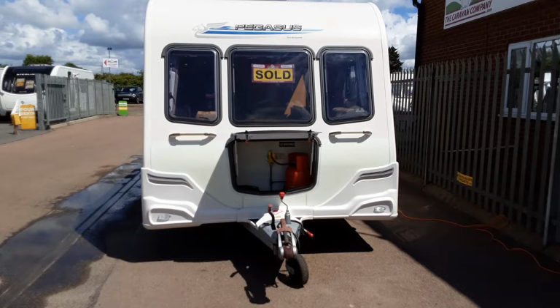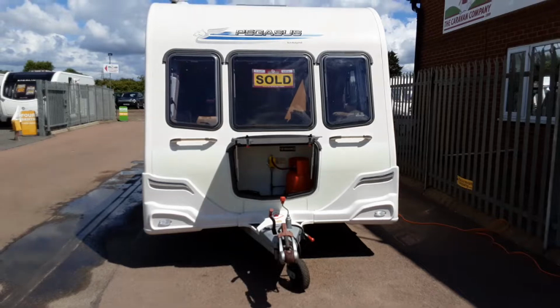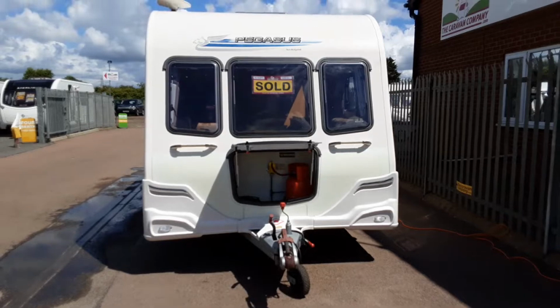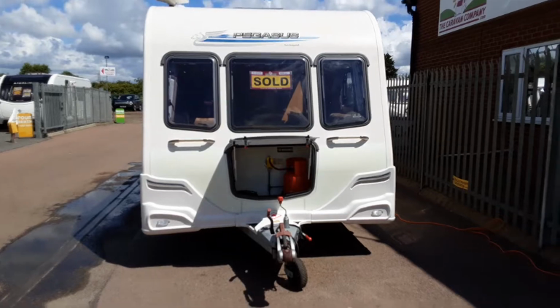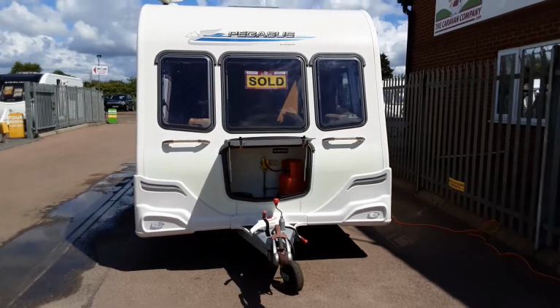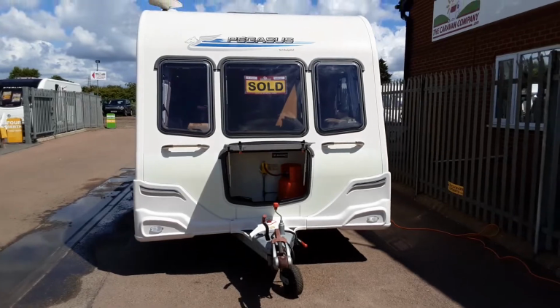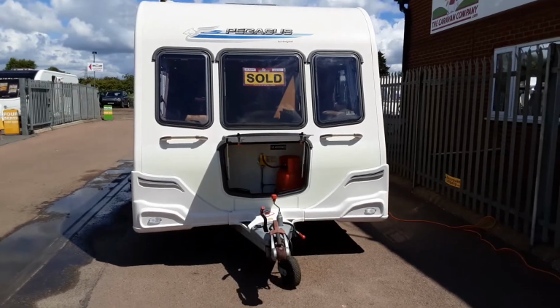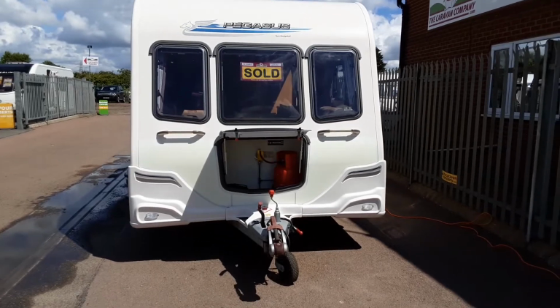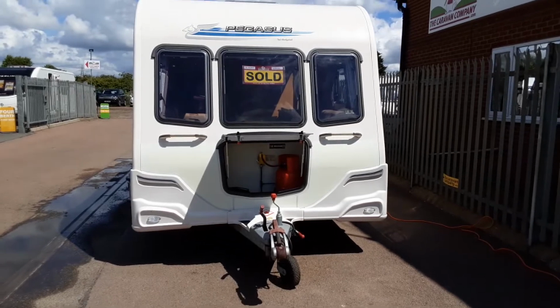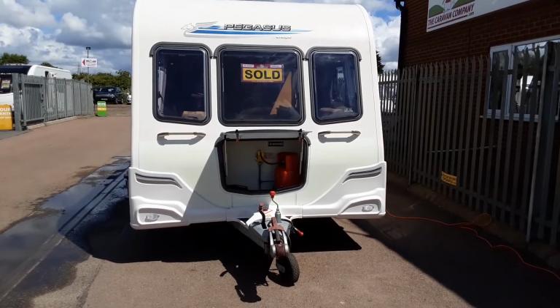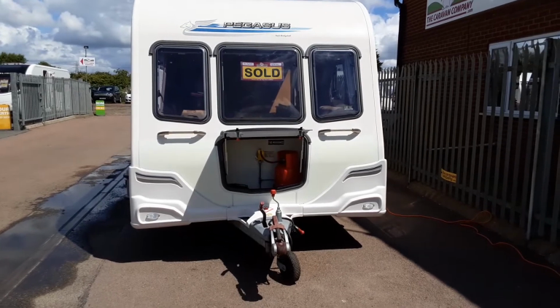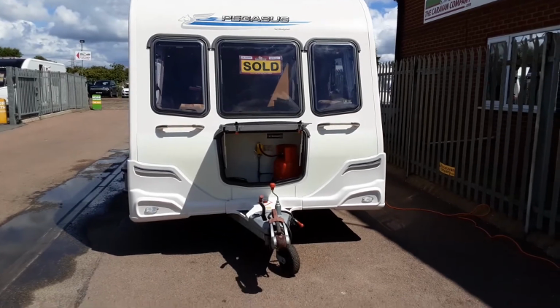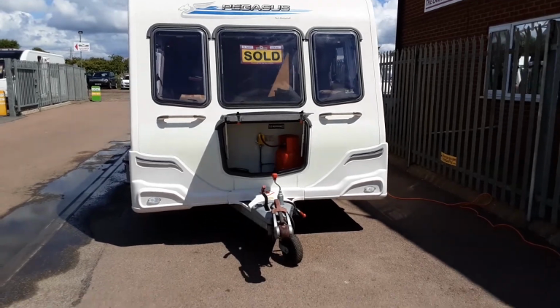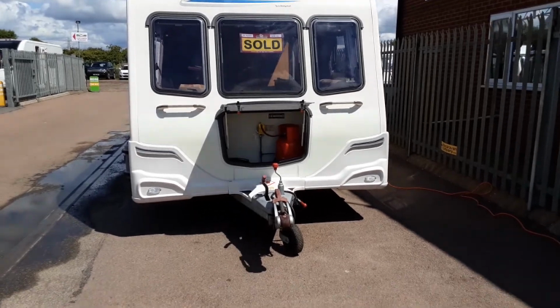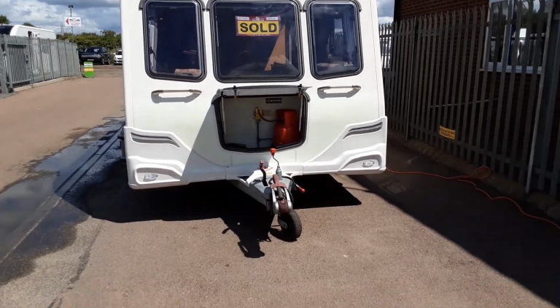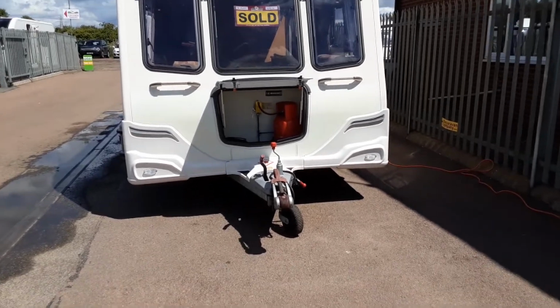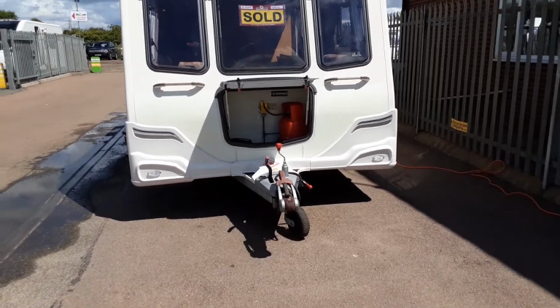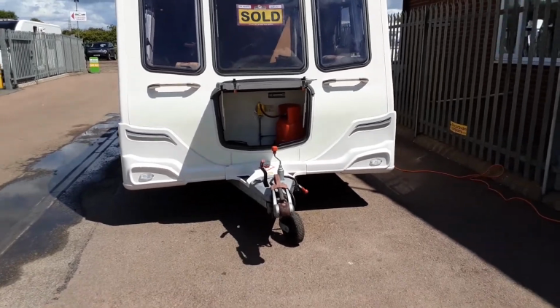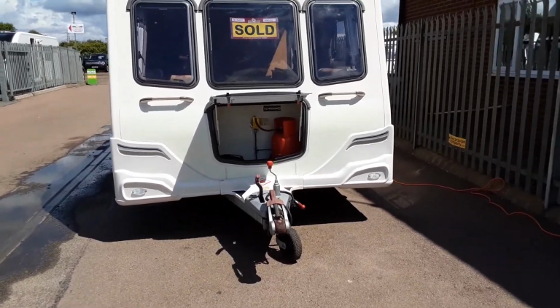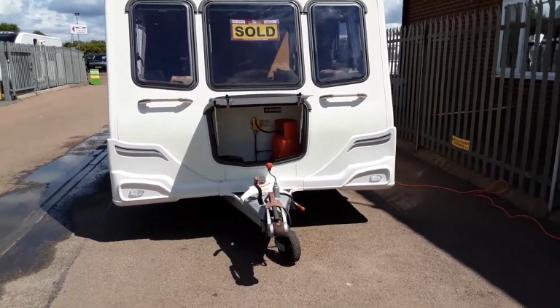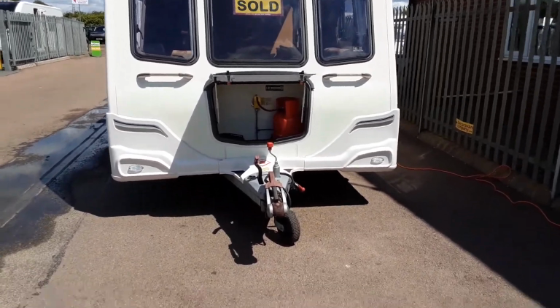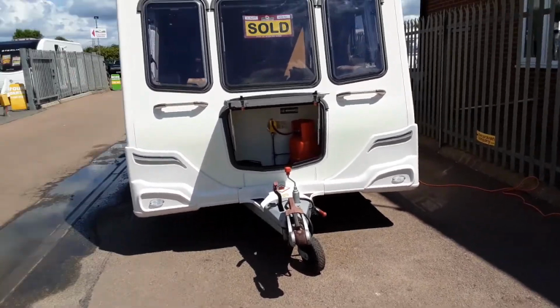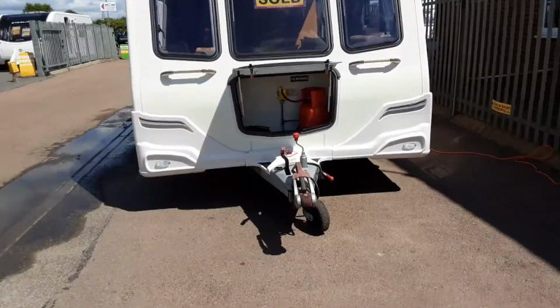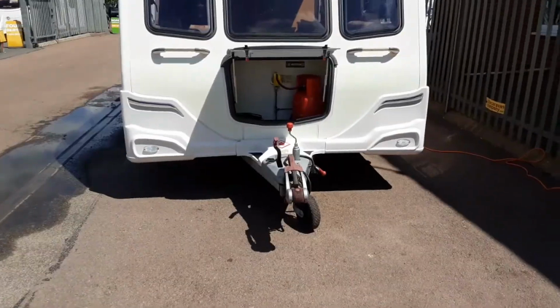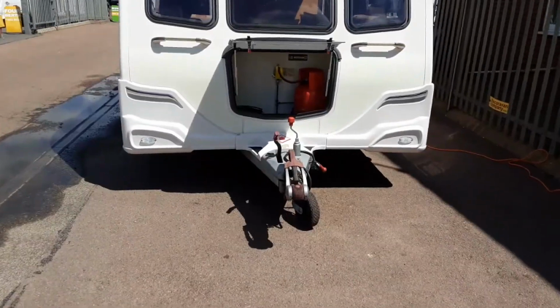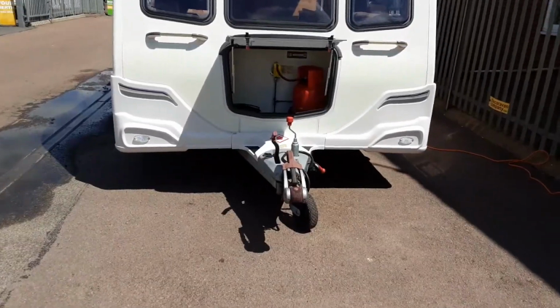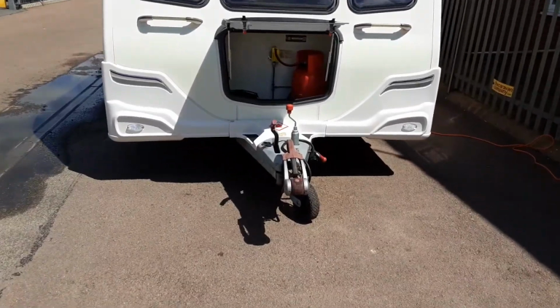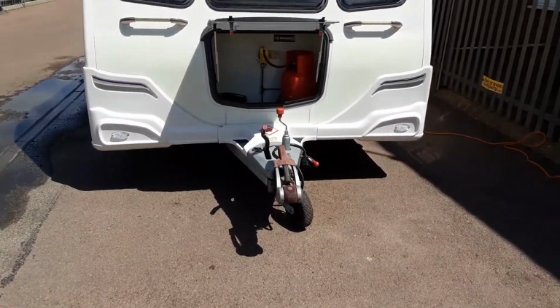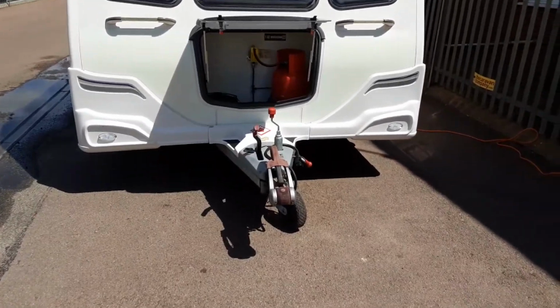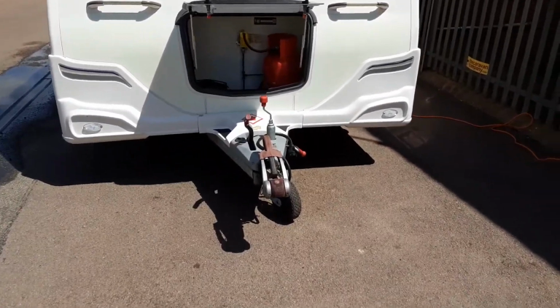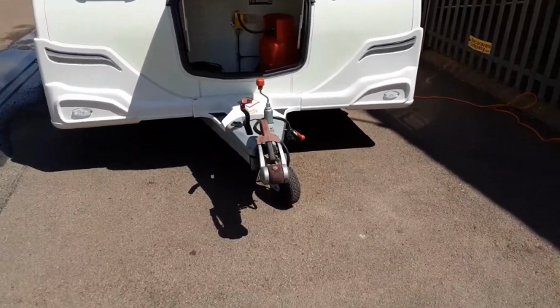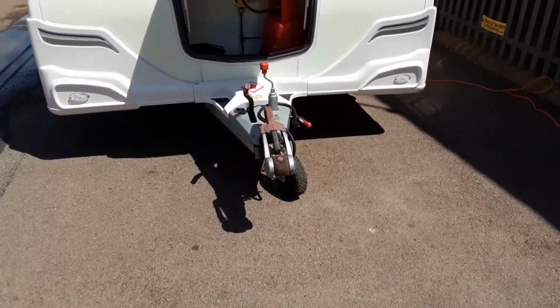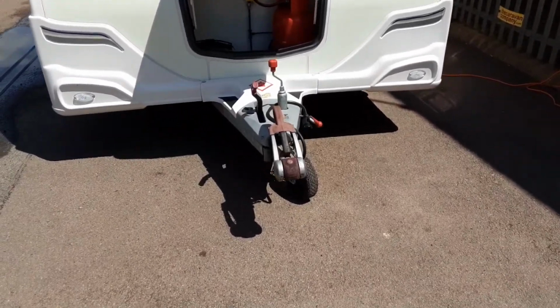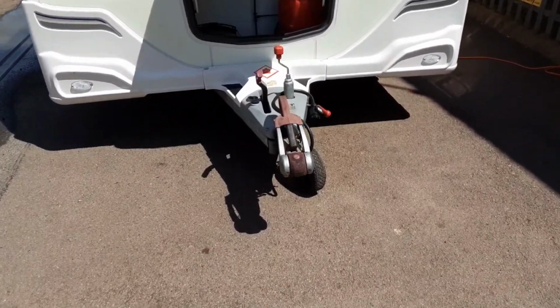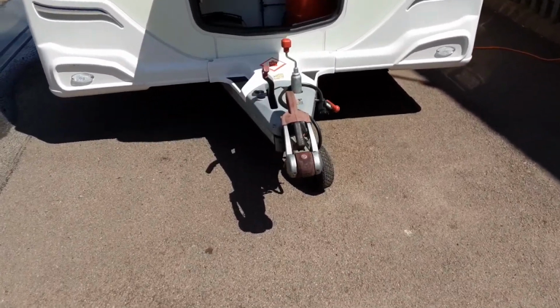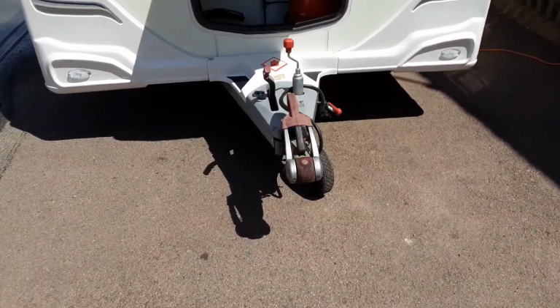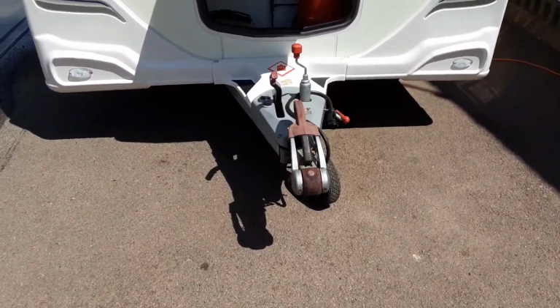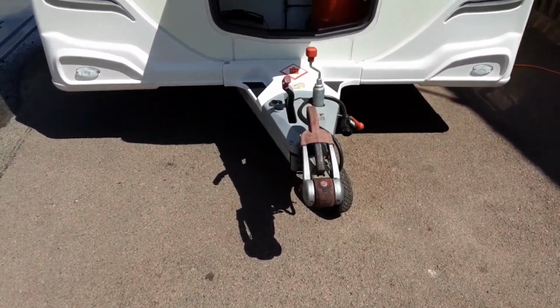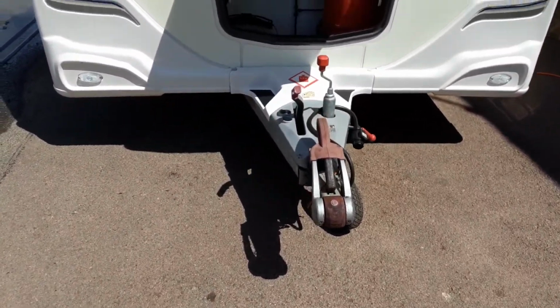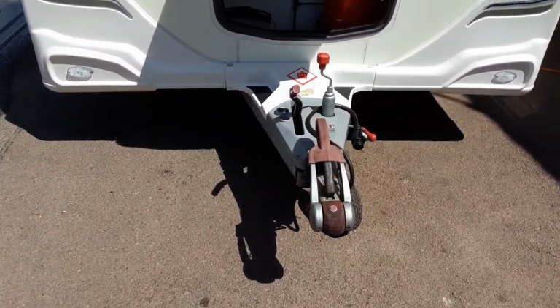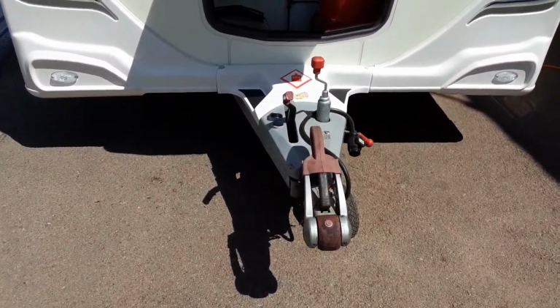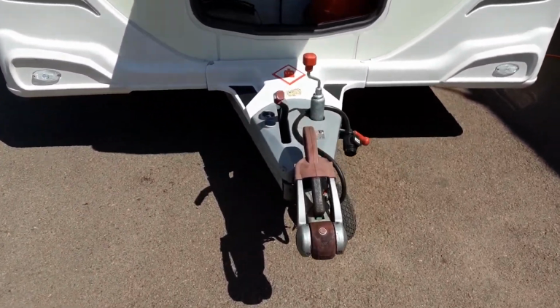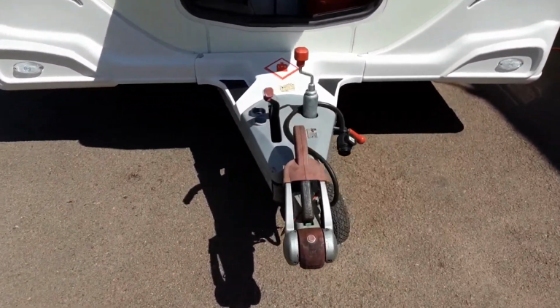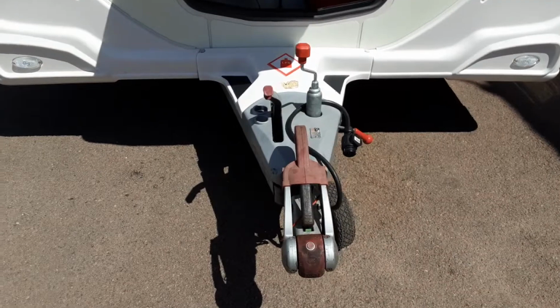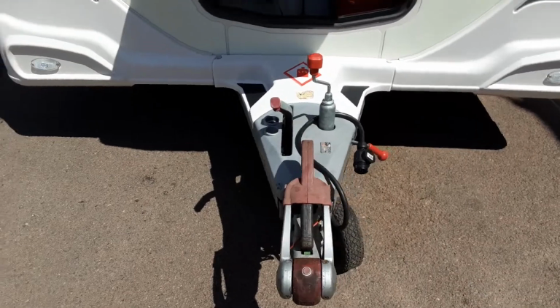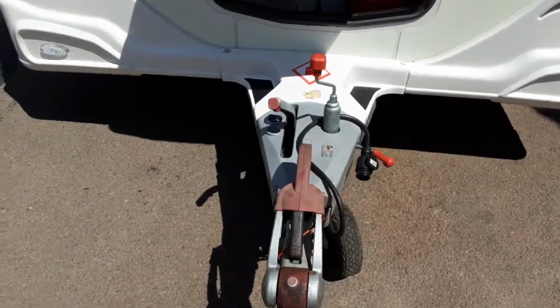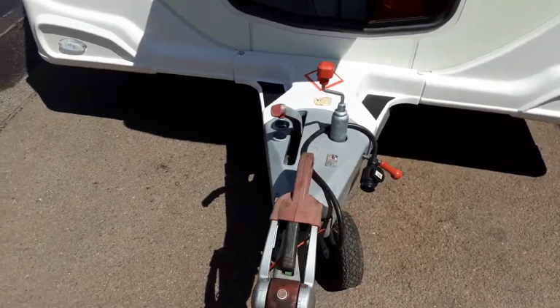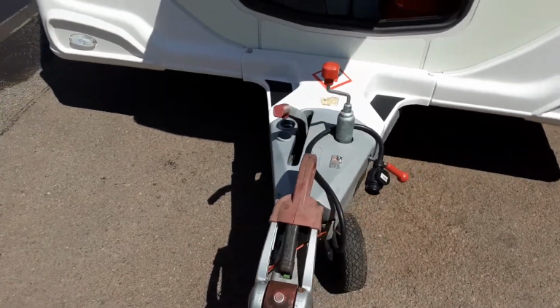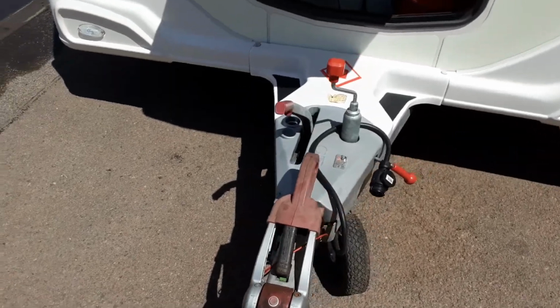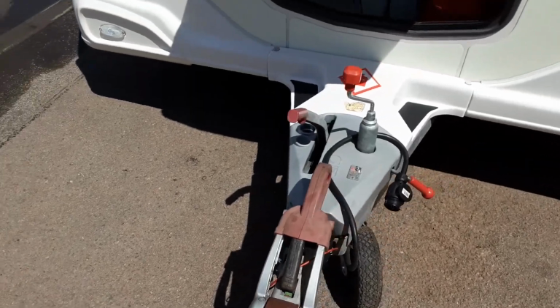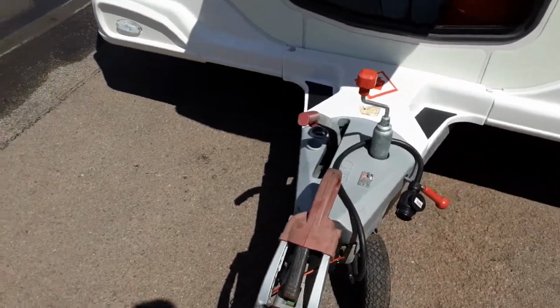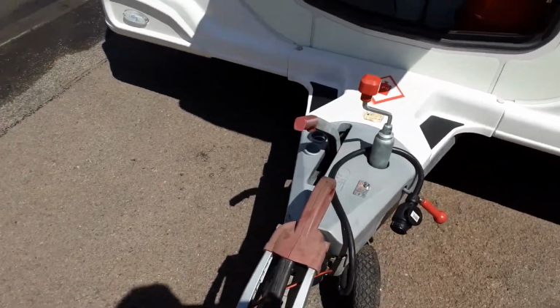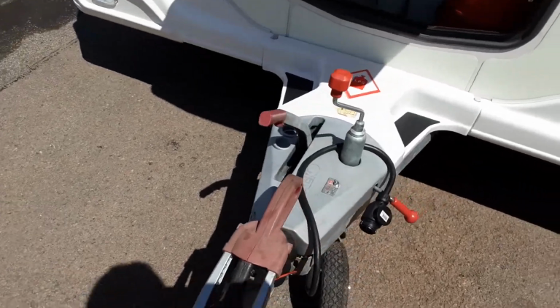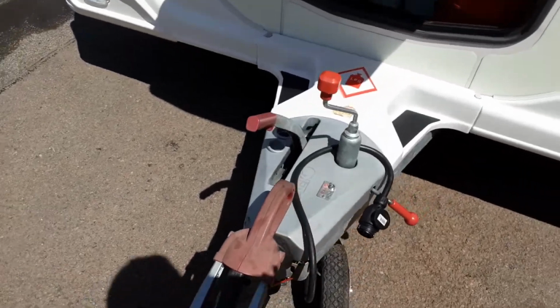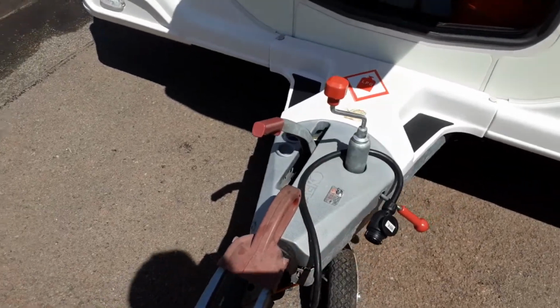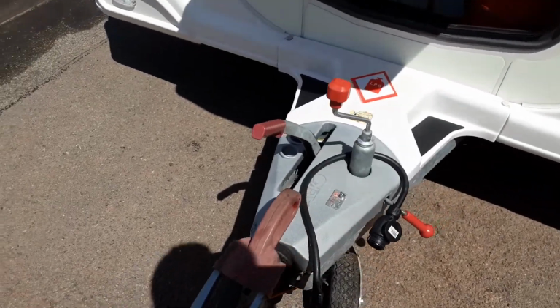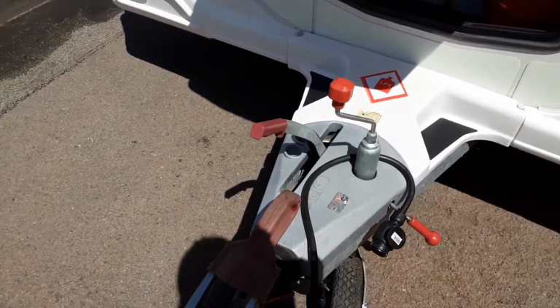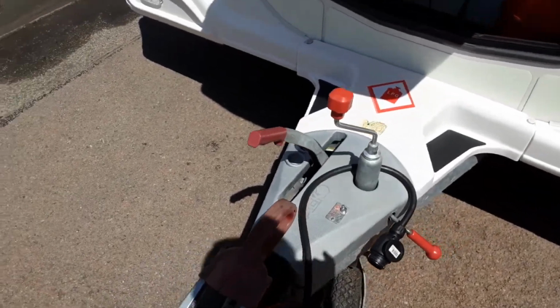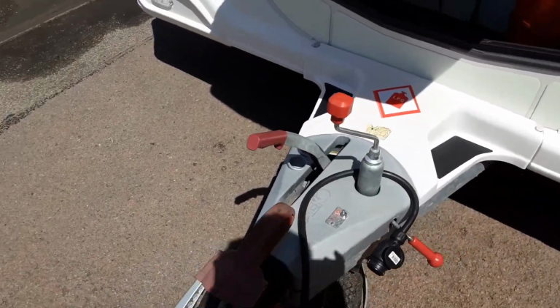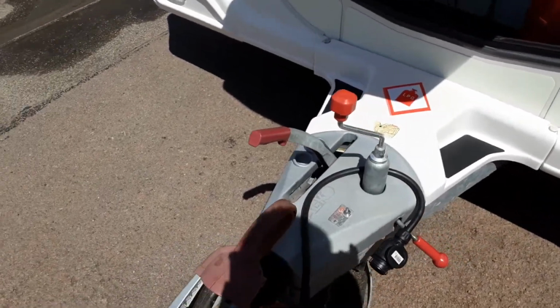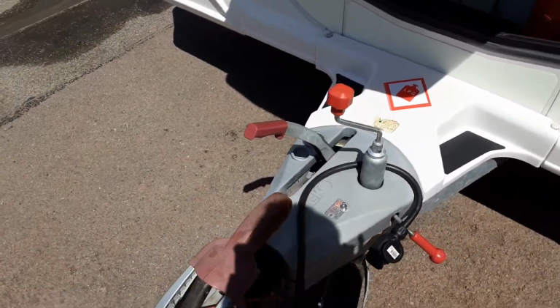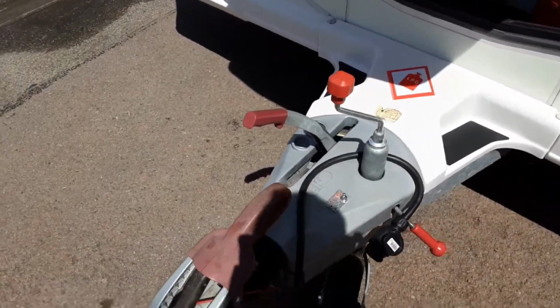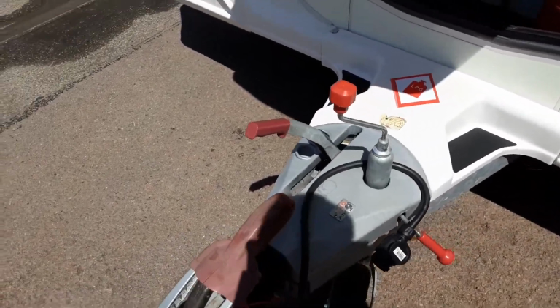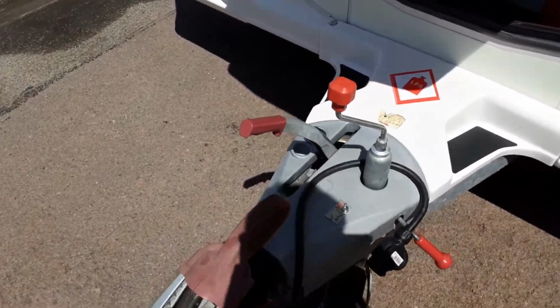This is a Bailey Pegasus 462. I'm going to take you around the van and show you how it operates. In front of the van we've got the jockey wheel, hitch and handbrake — we'll demonstrate these to you in person here on site.